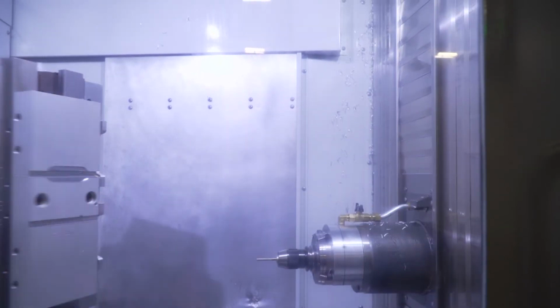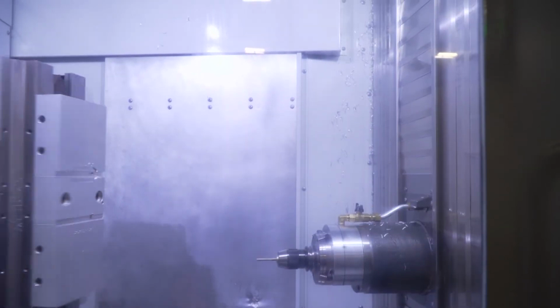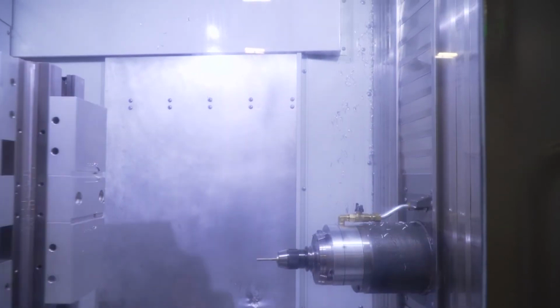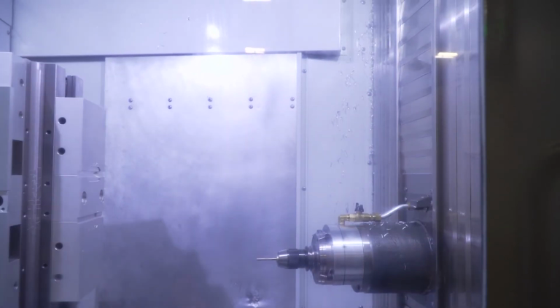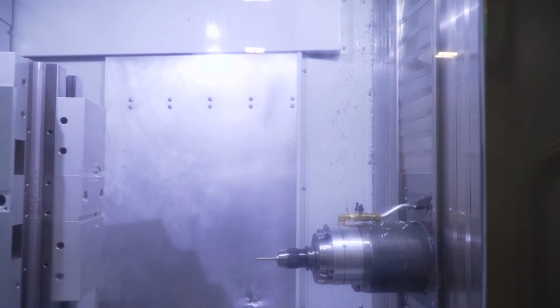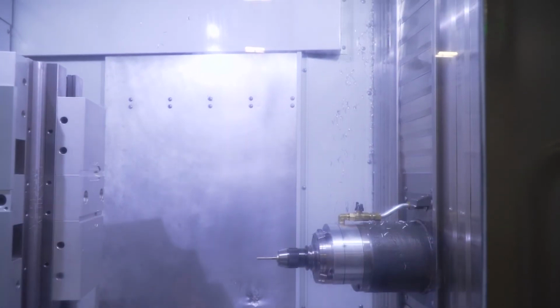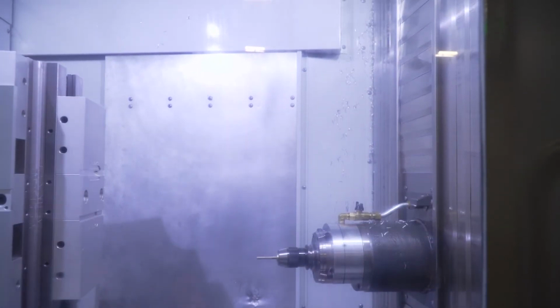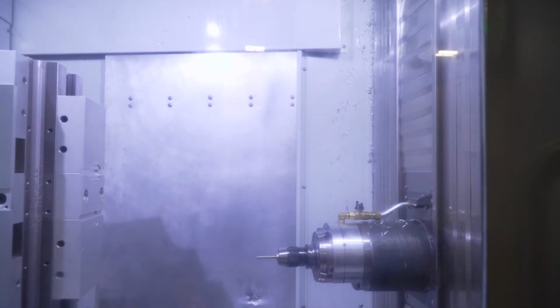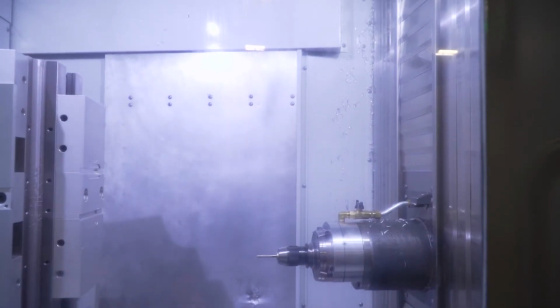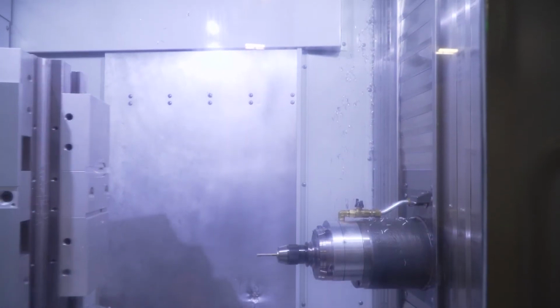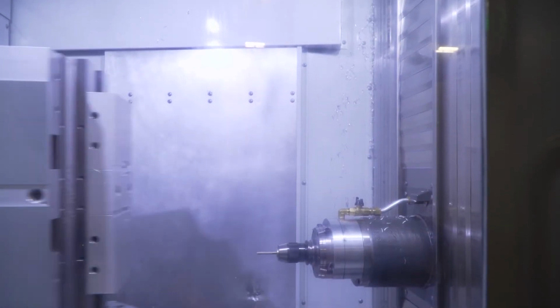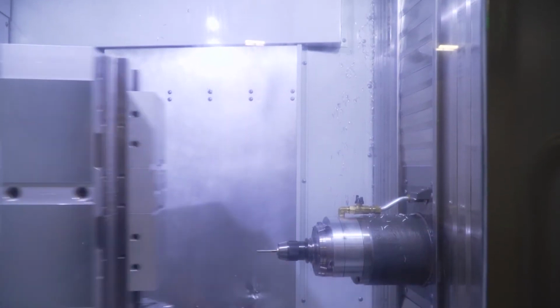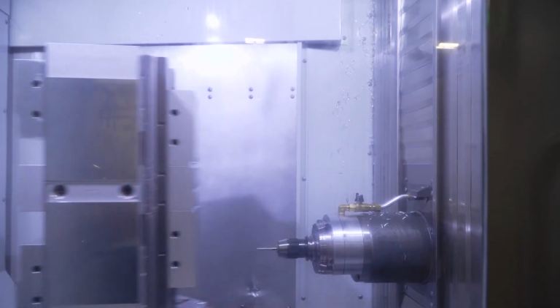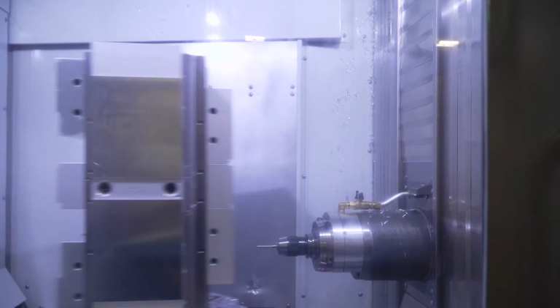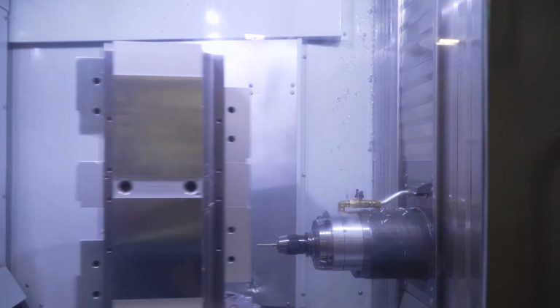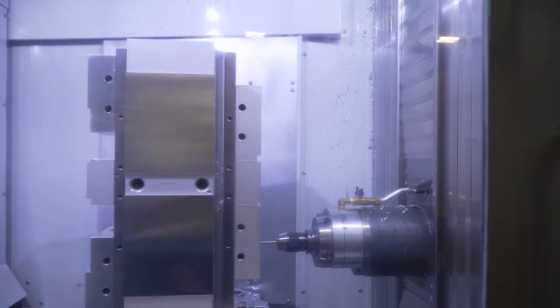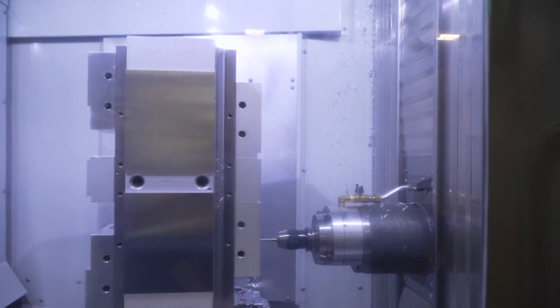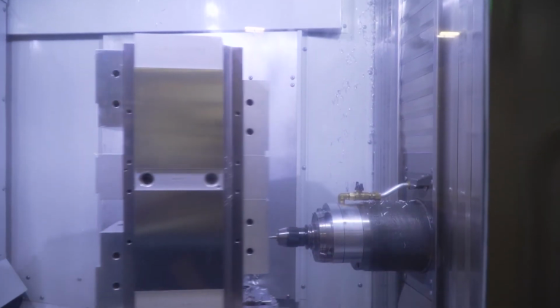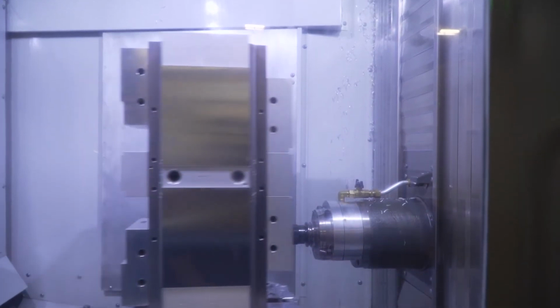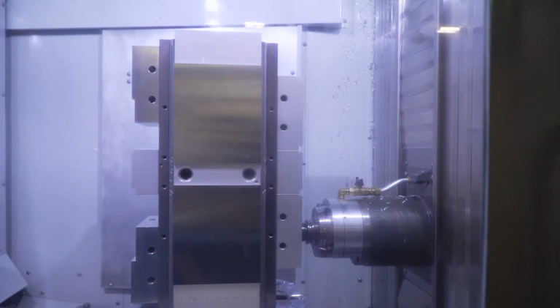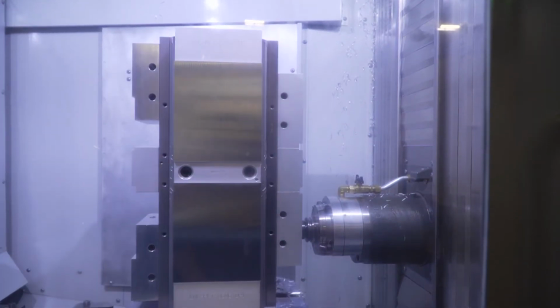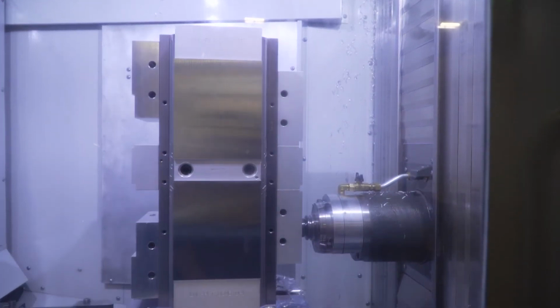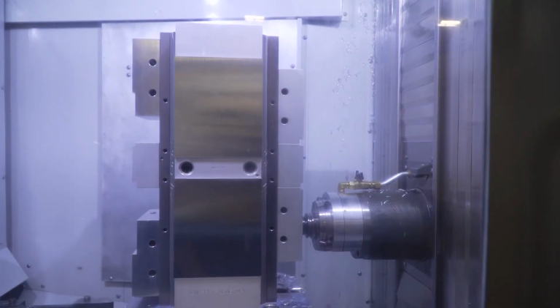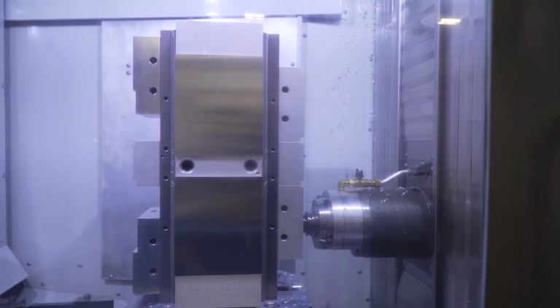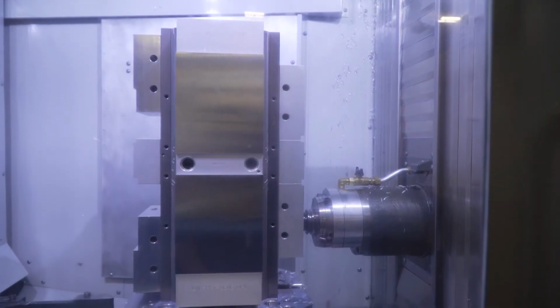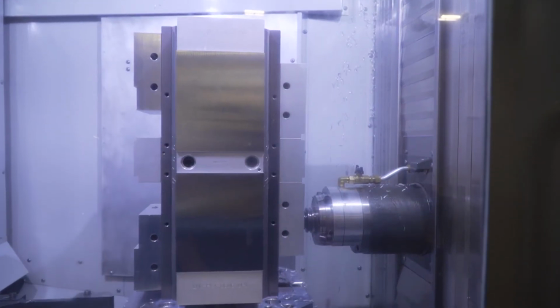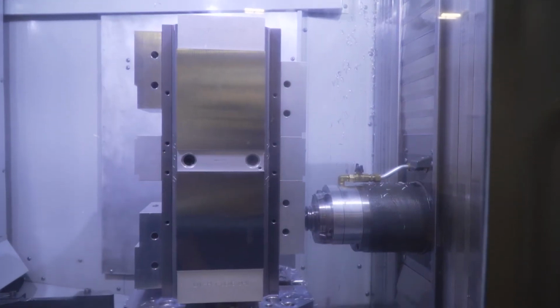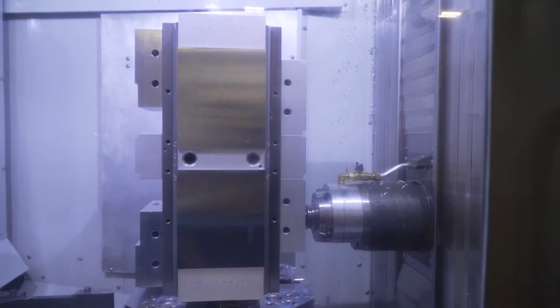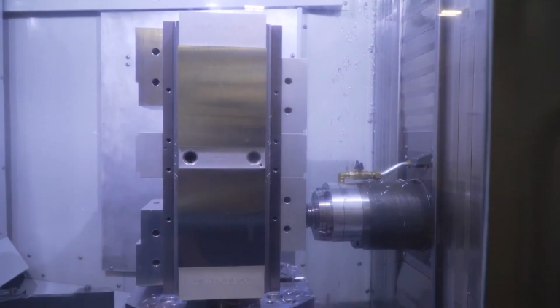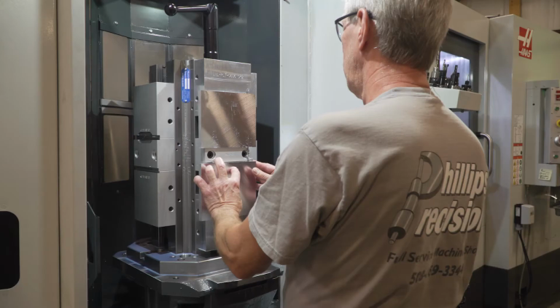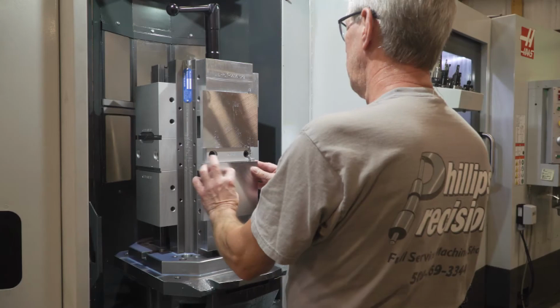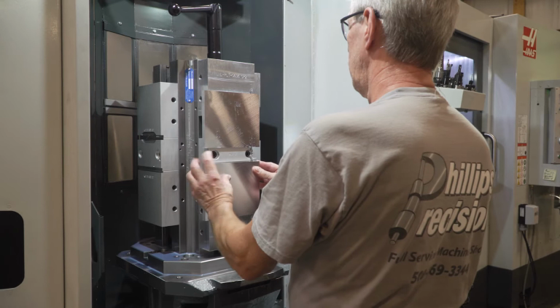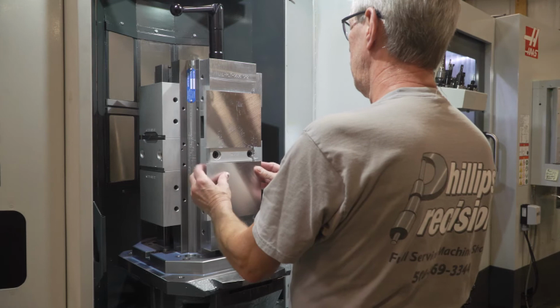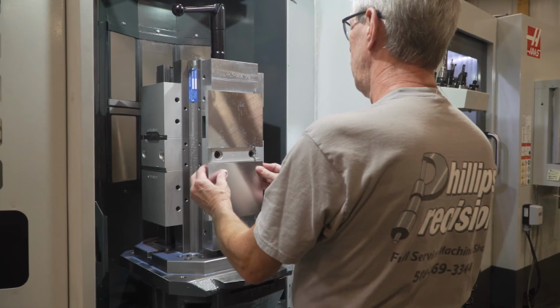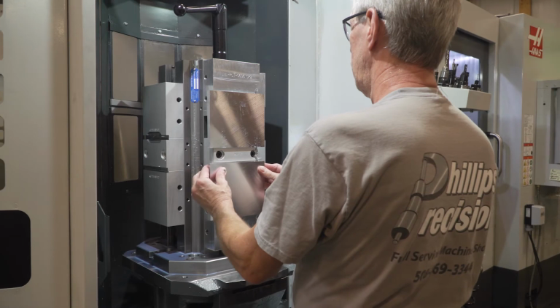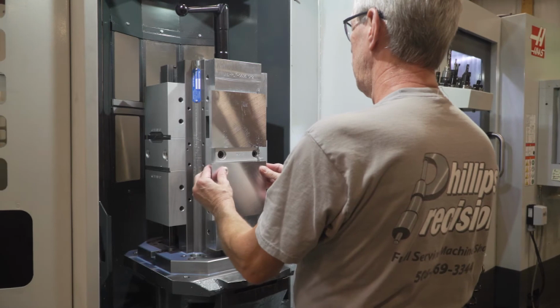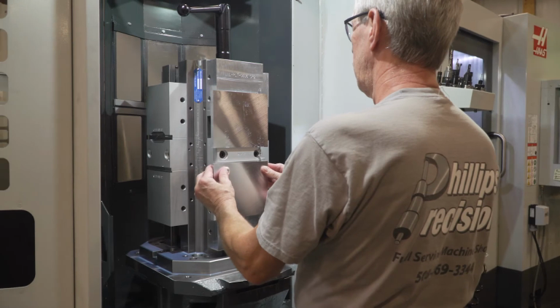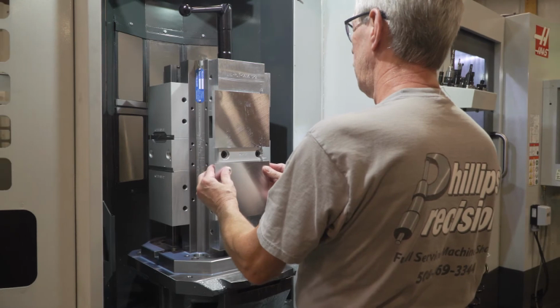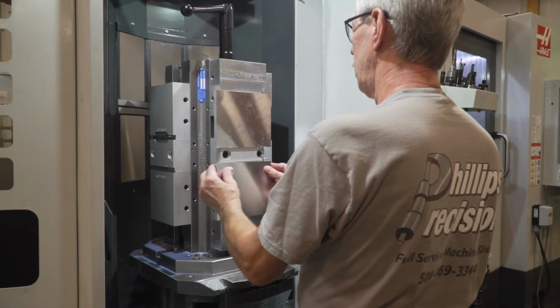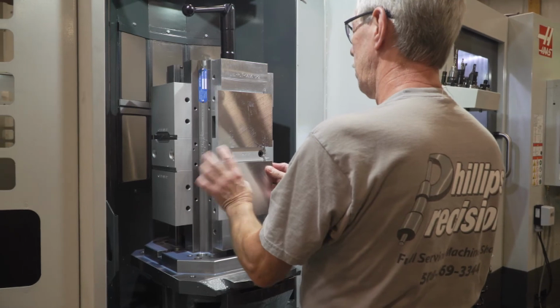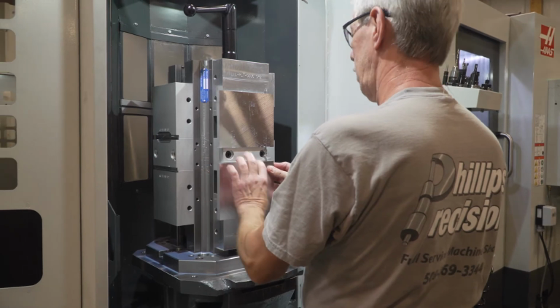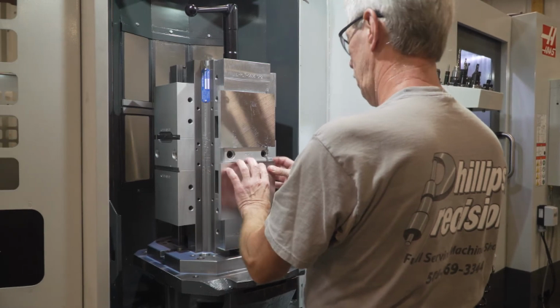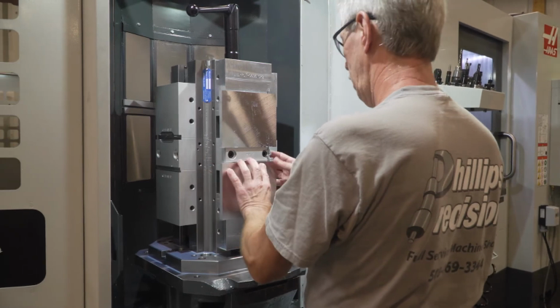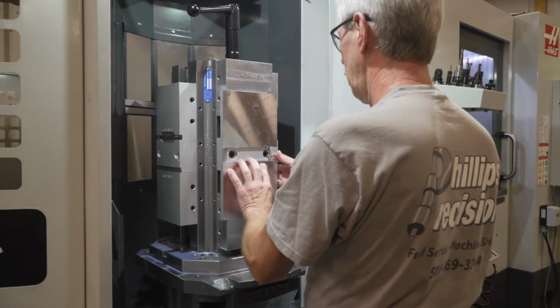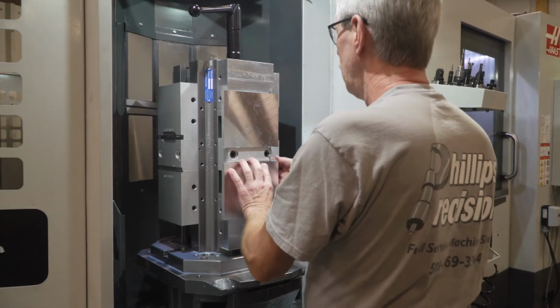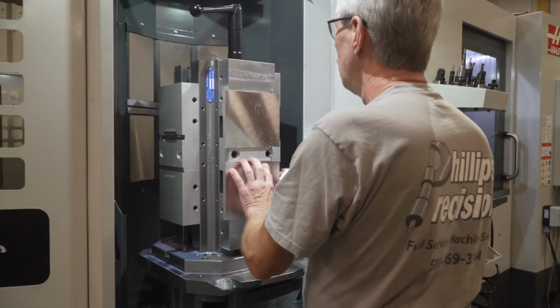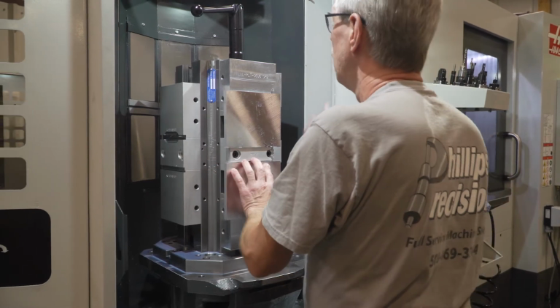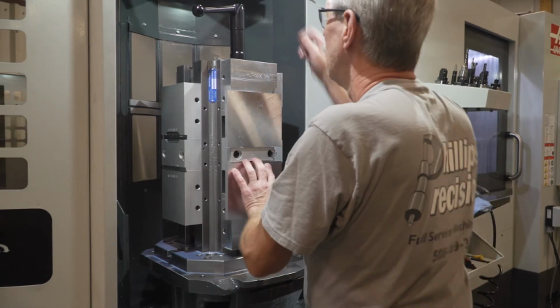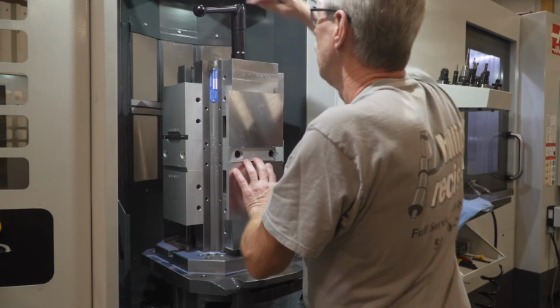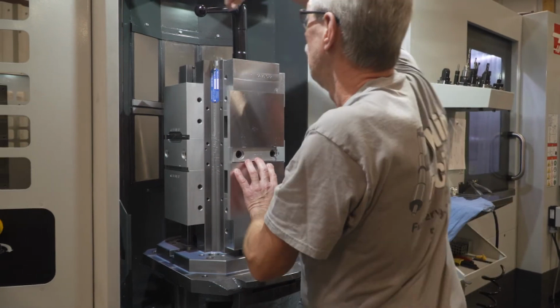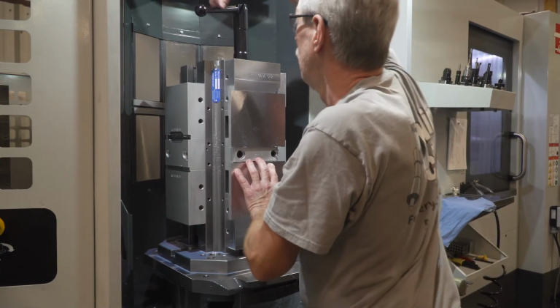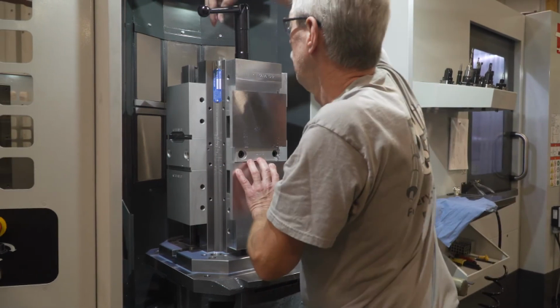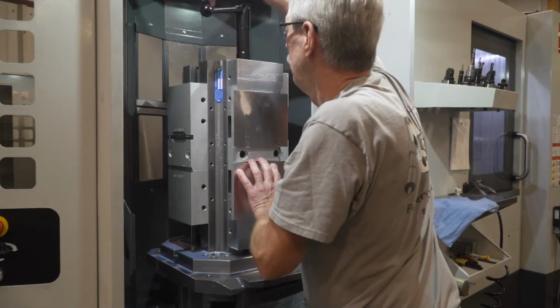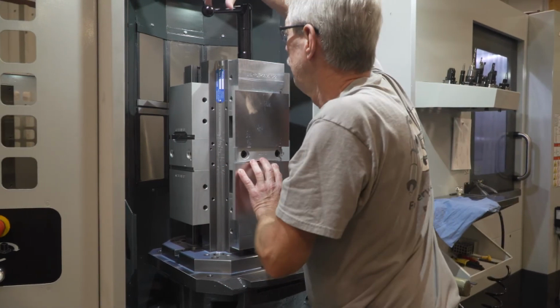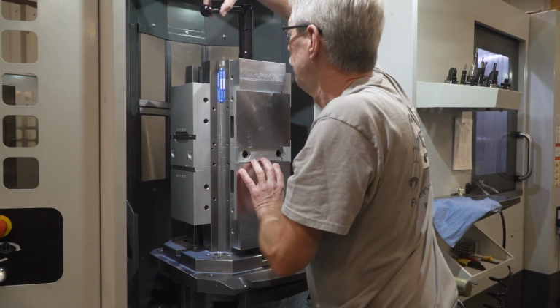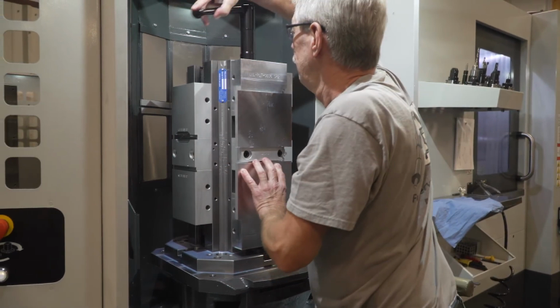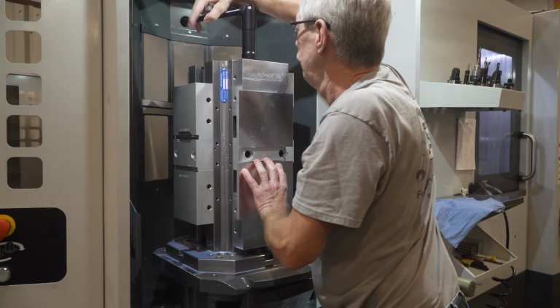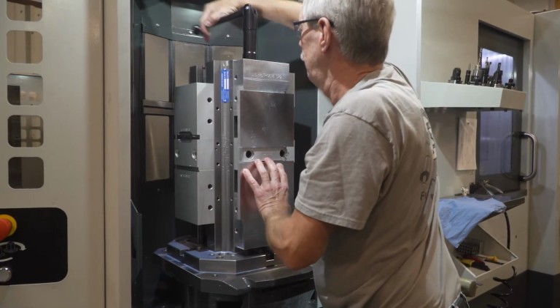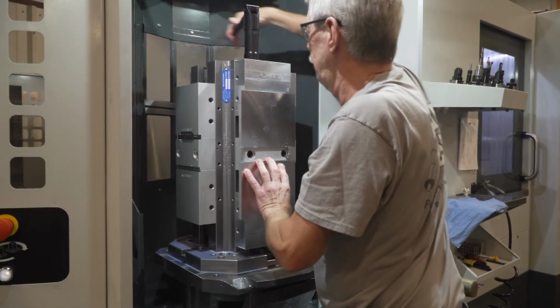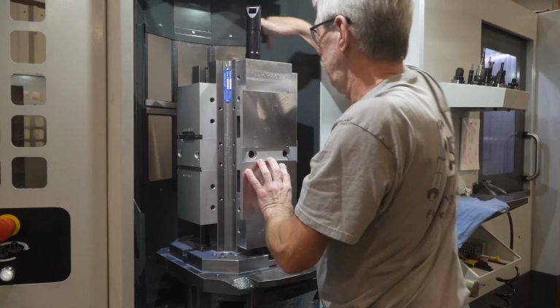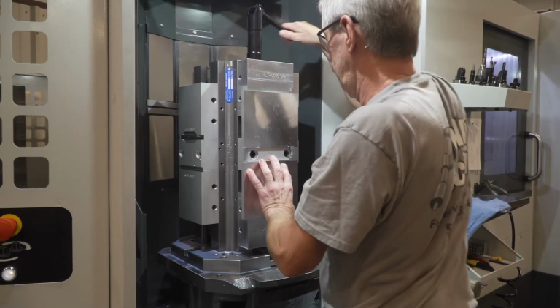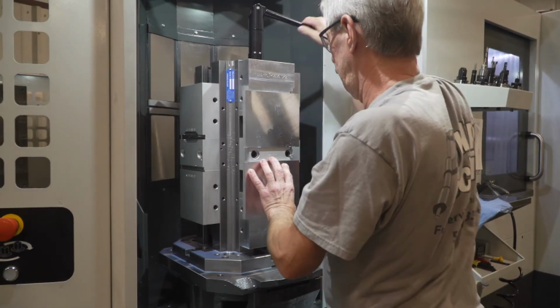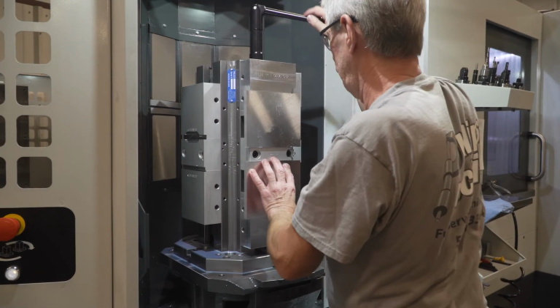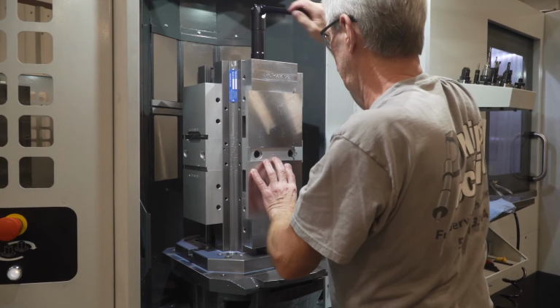We were able to use different pallets for different jobs. We bought some different tombstones. We bought vice towers. And so we're just loading it up with other work that repeats and makes sense for the machine.